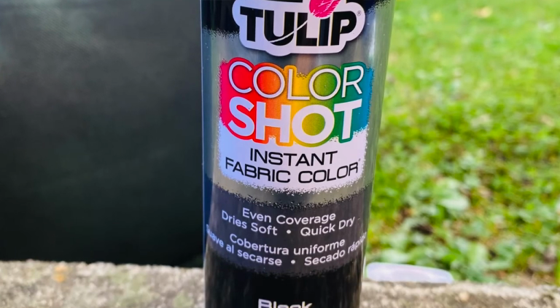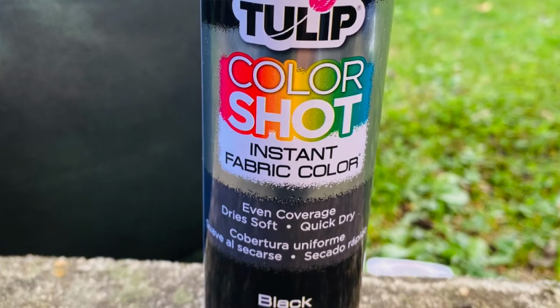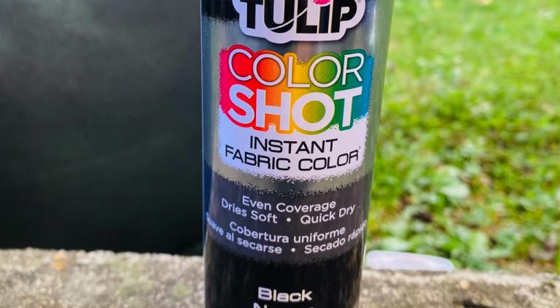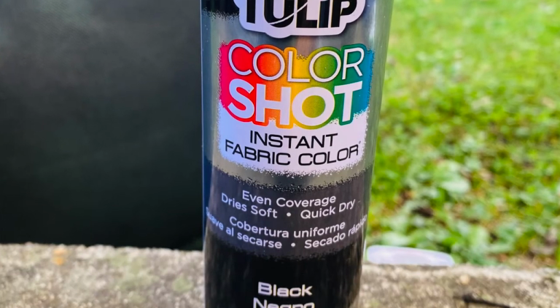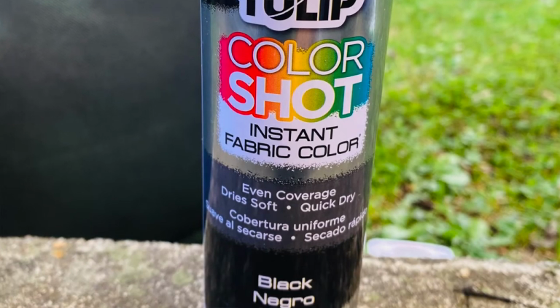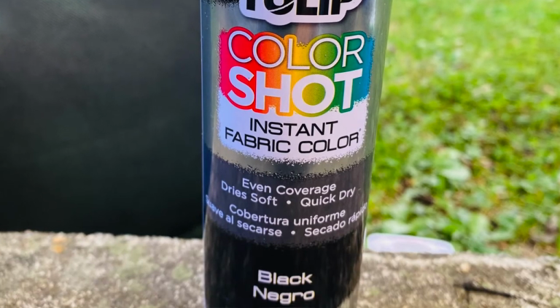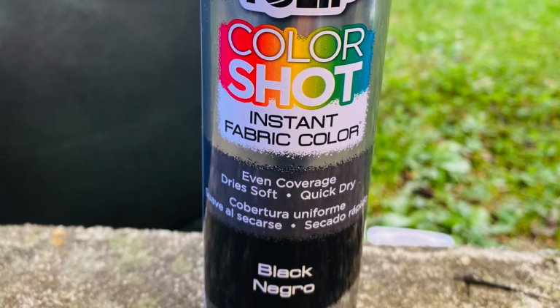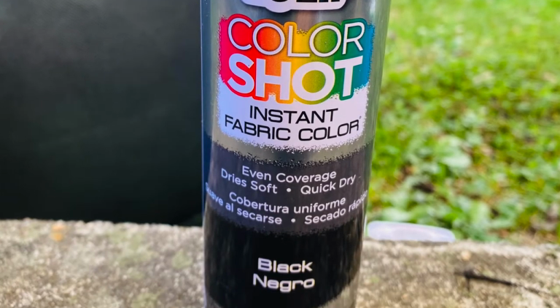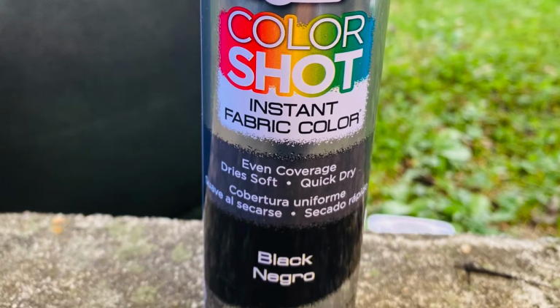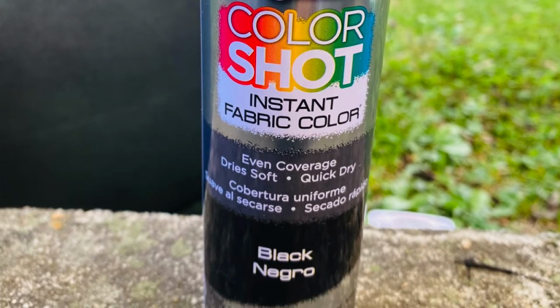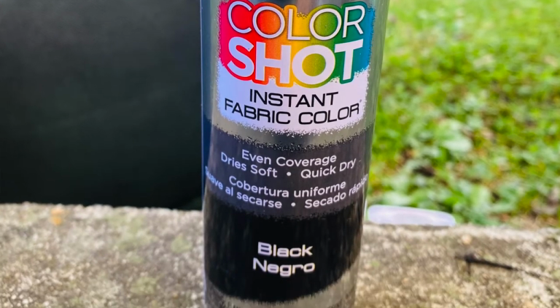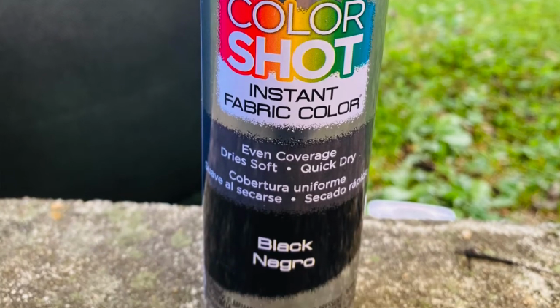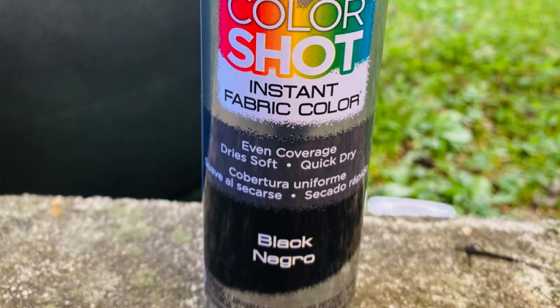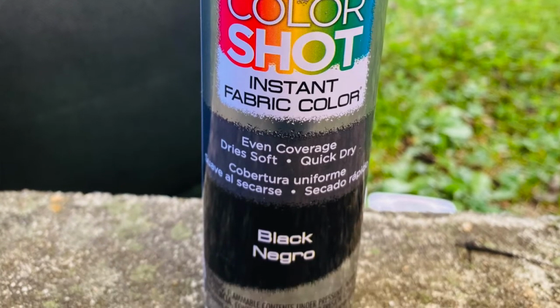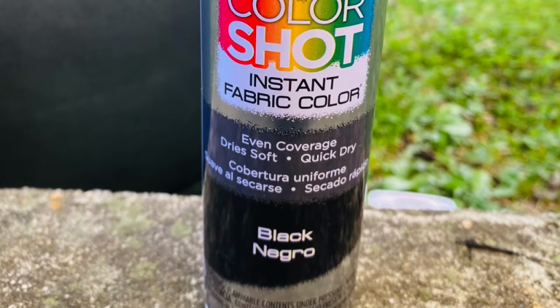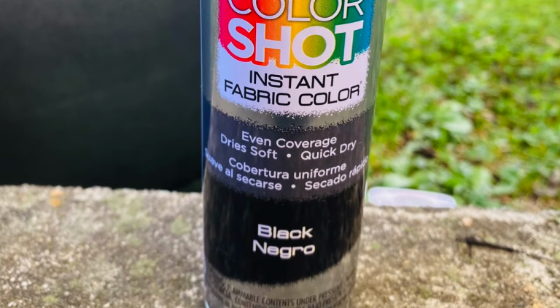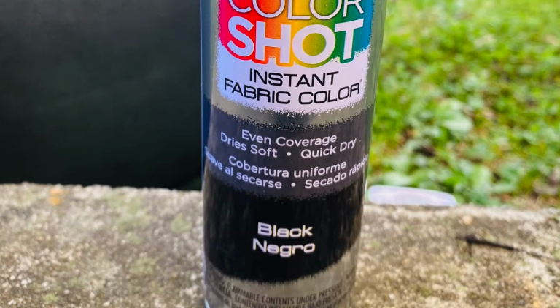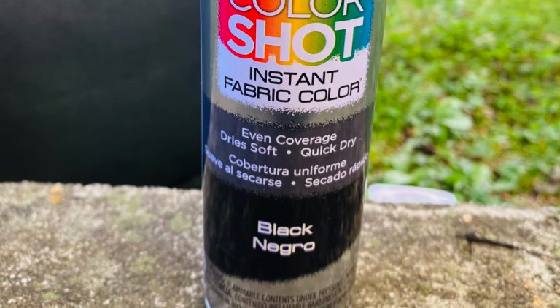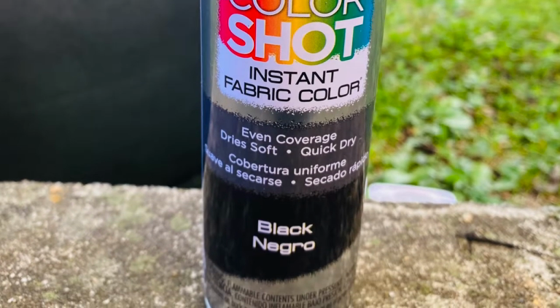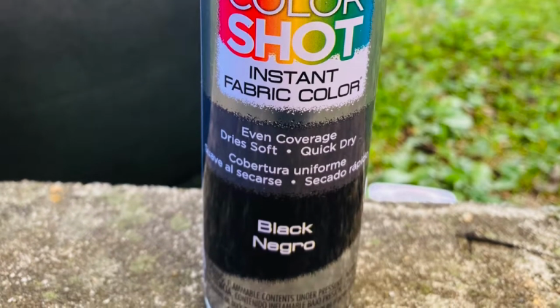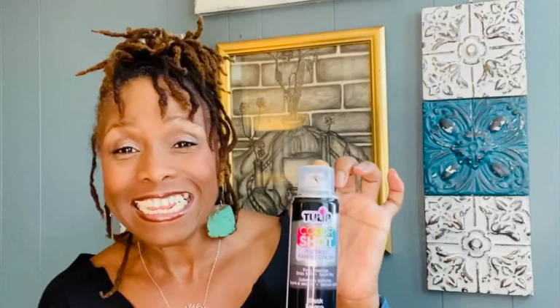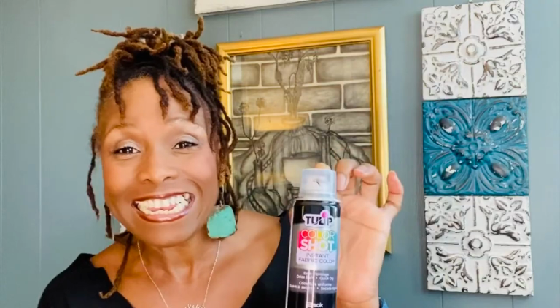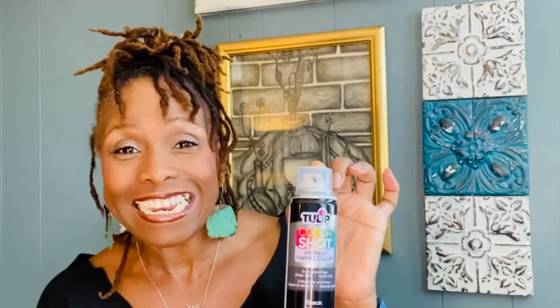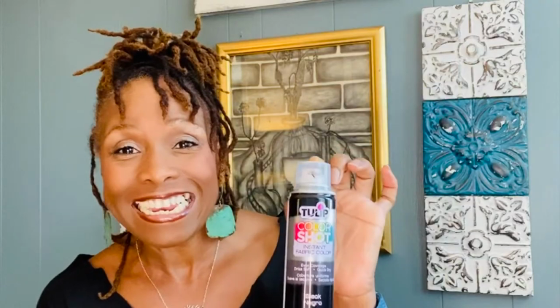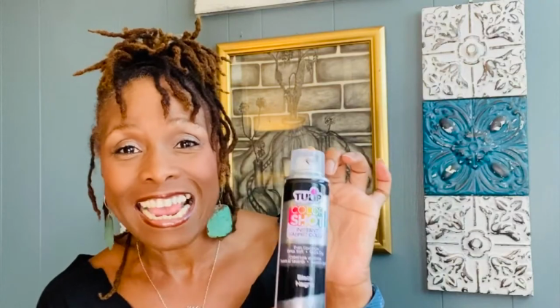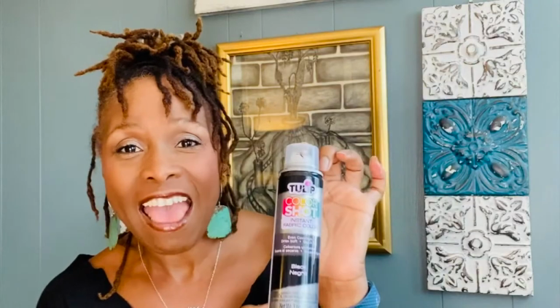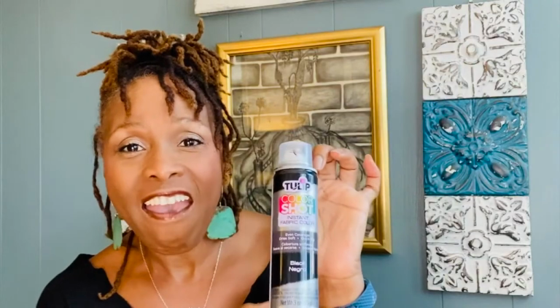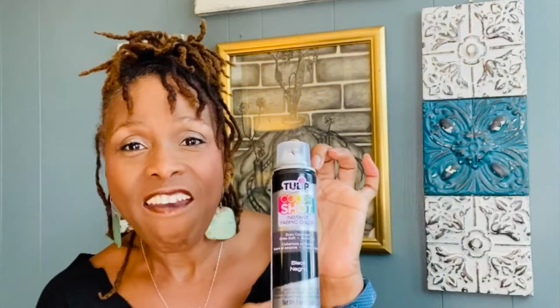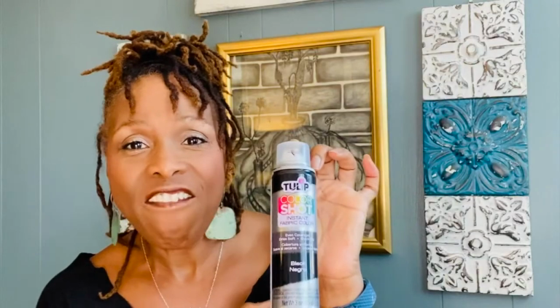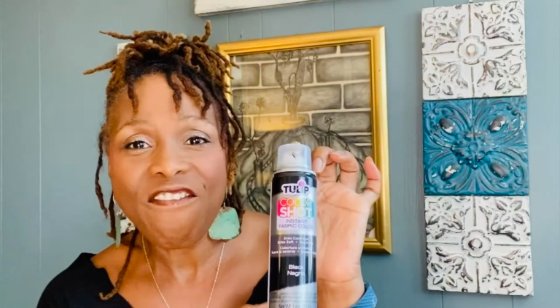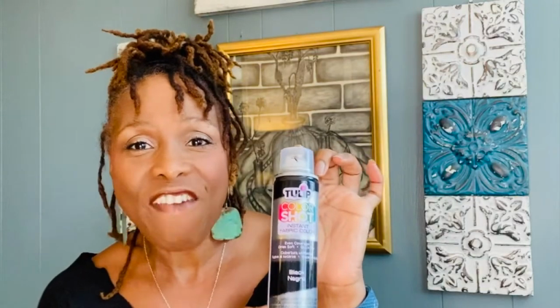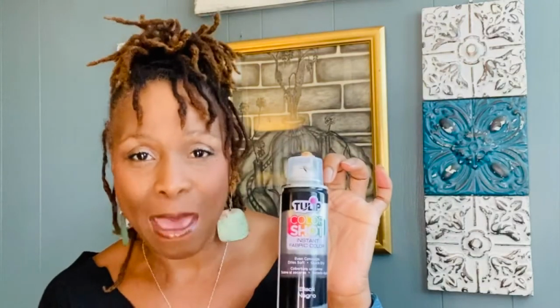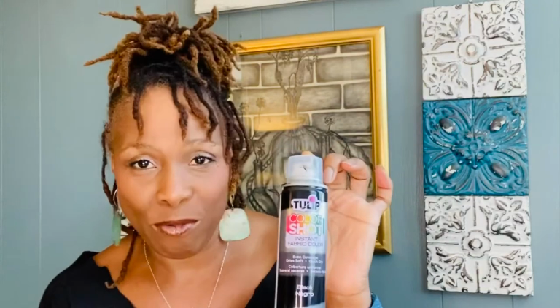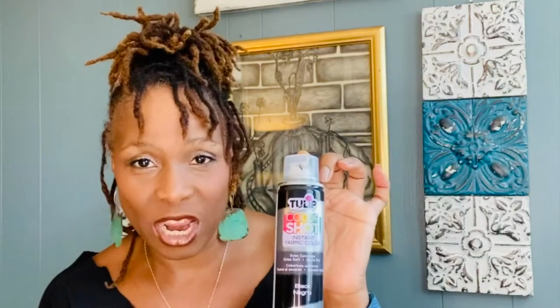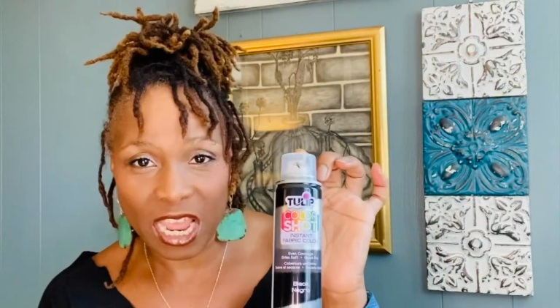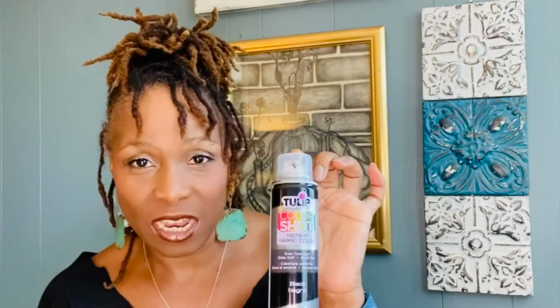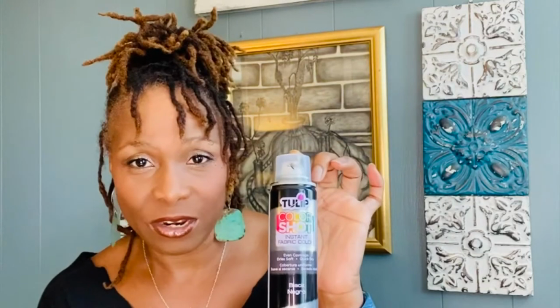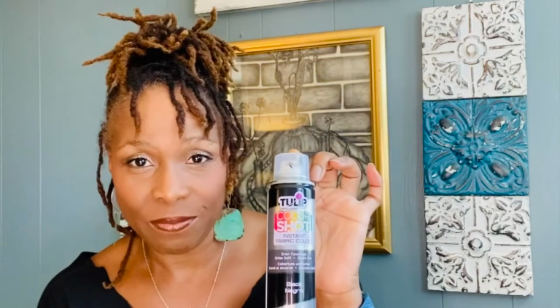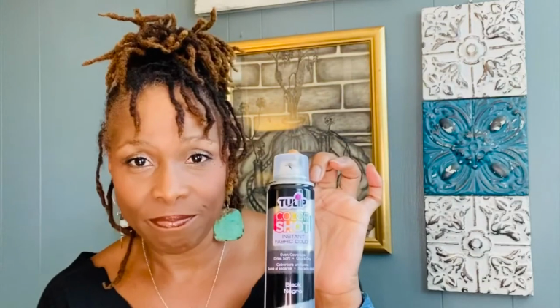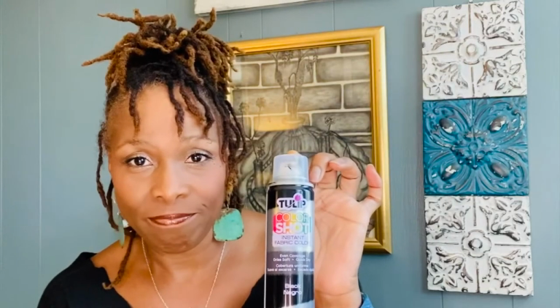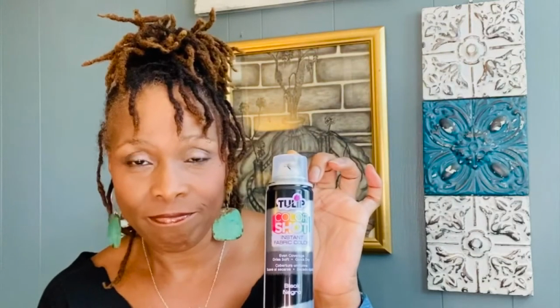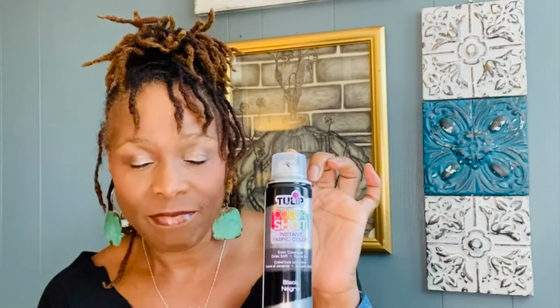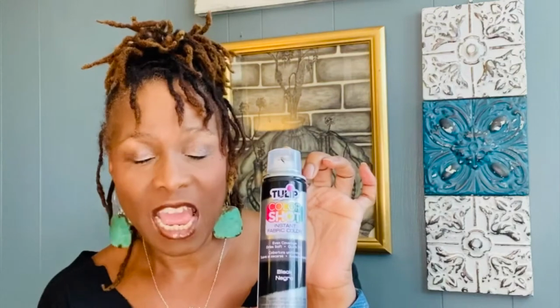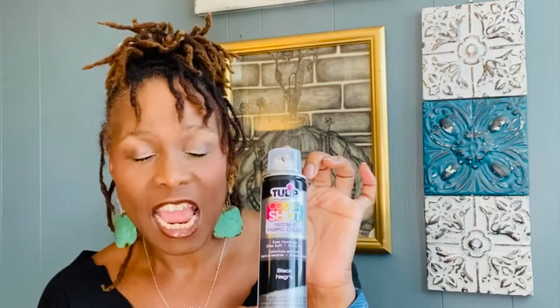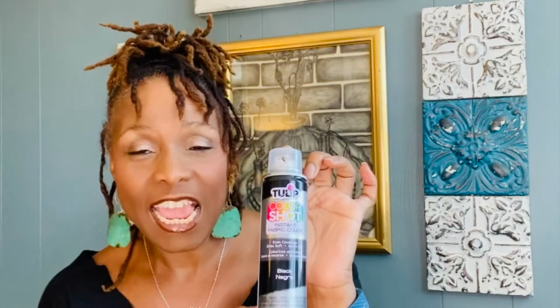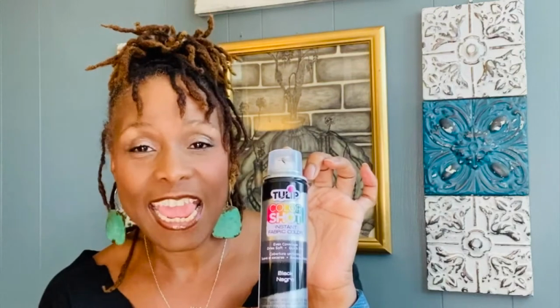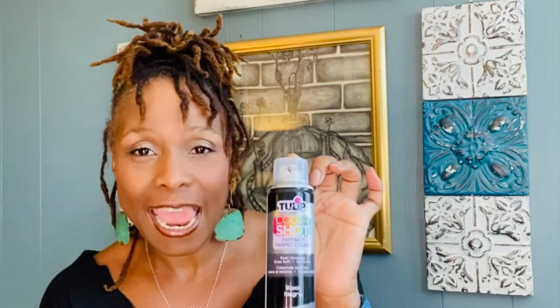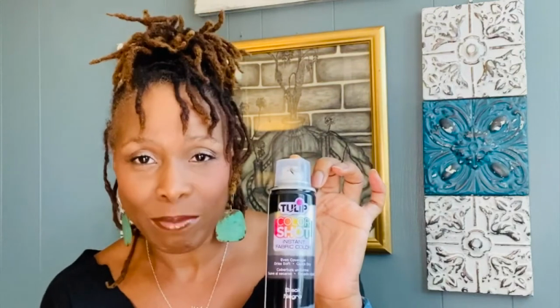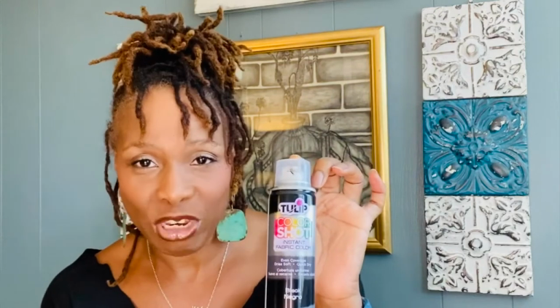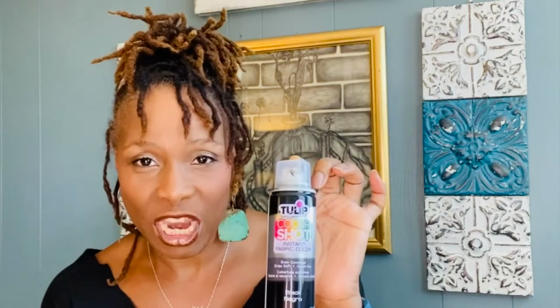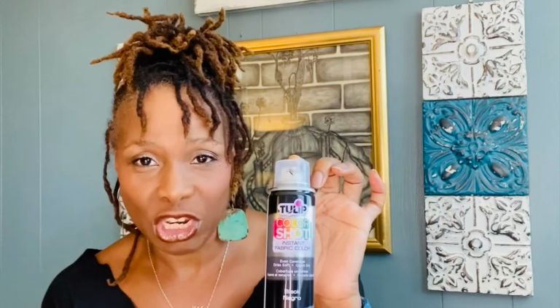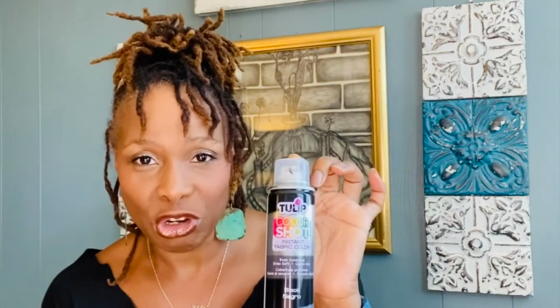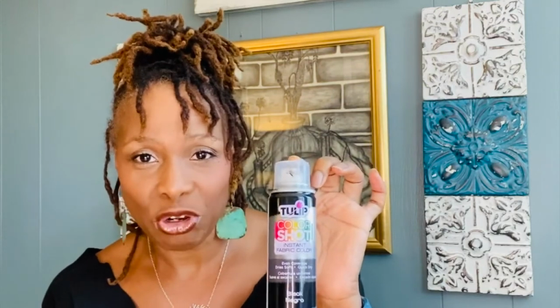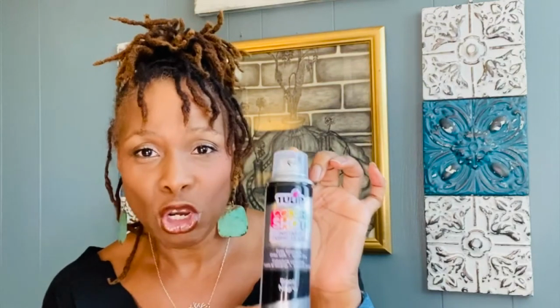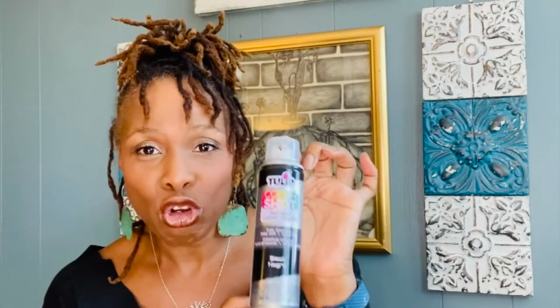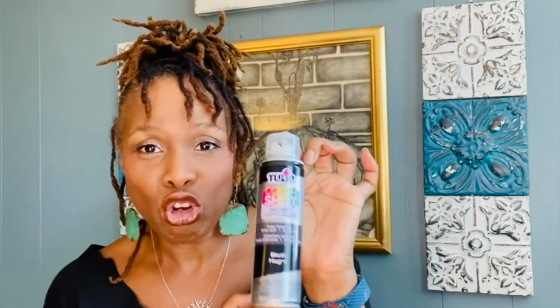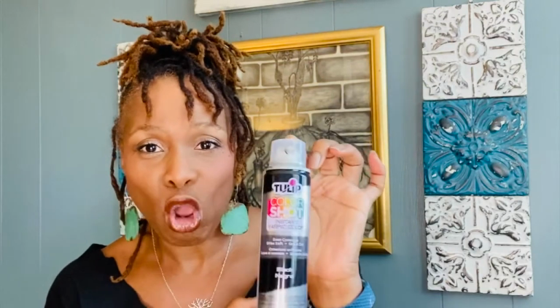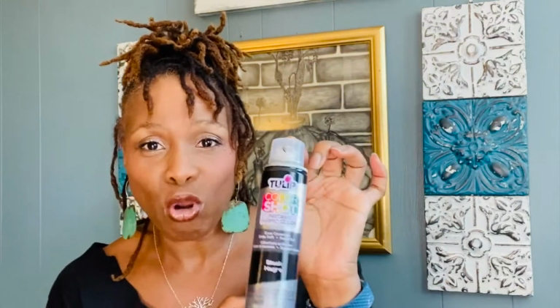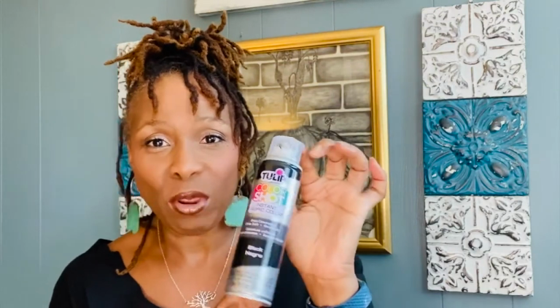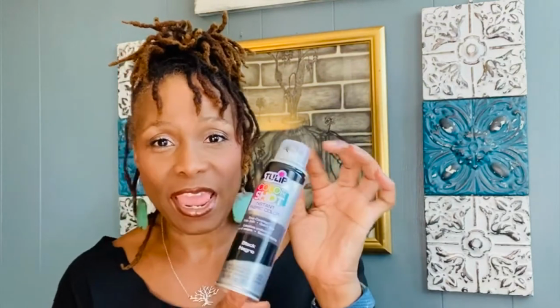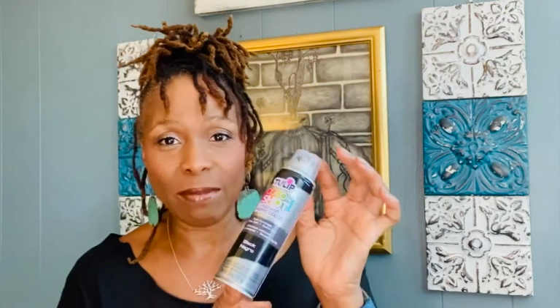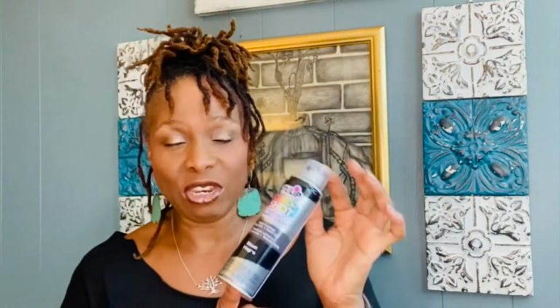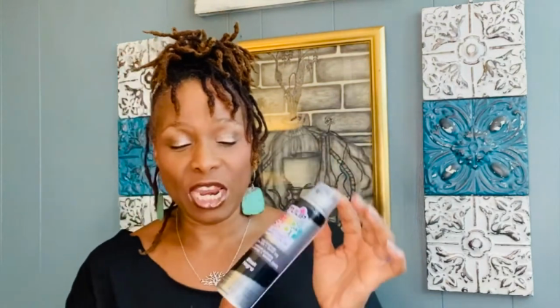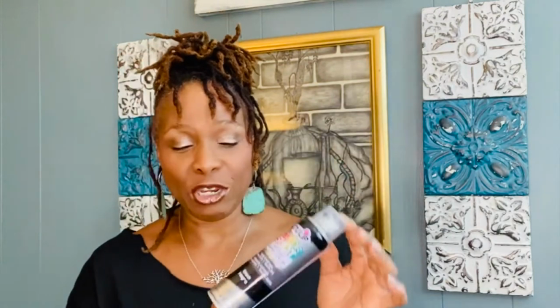Tulip Color Shot Instant Fabric Color. Game changer, total game changer.